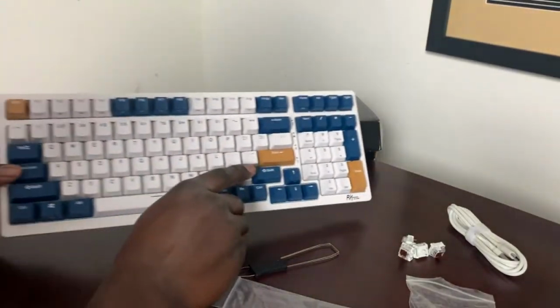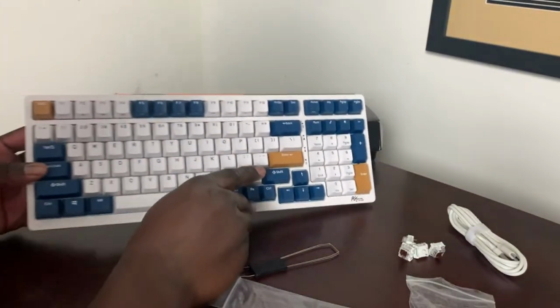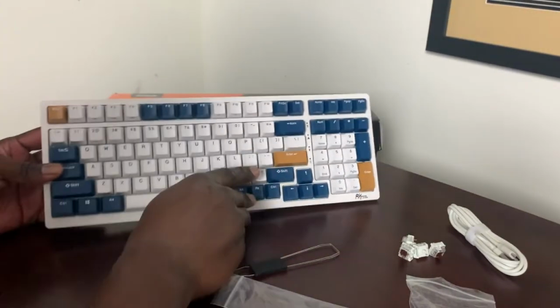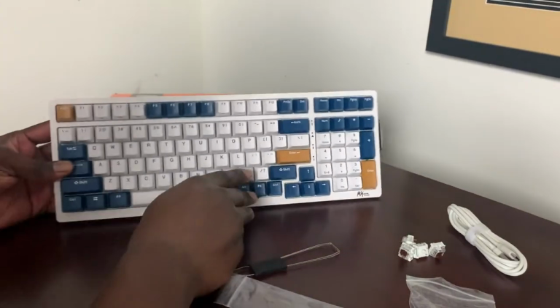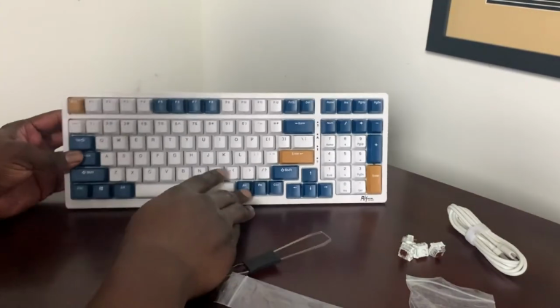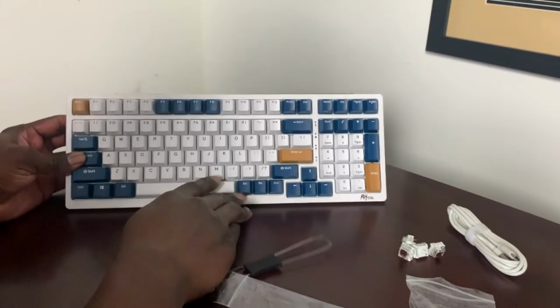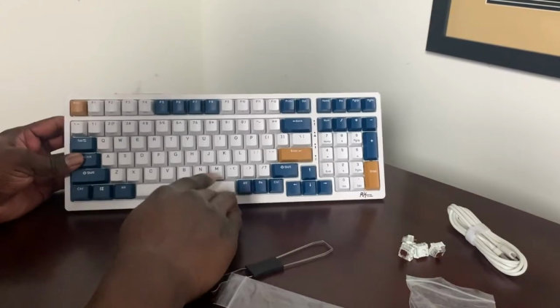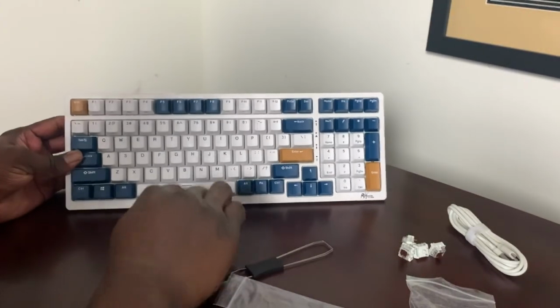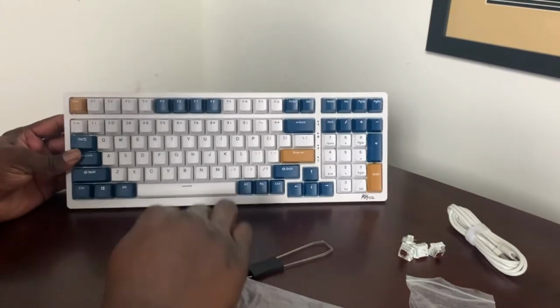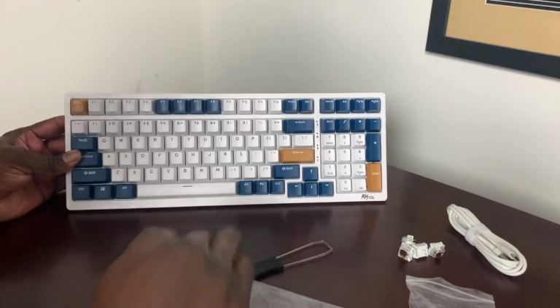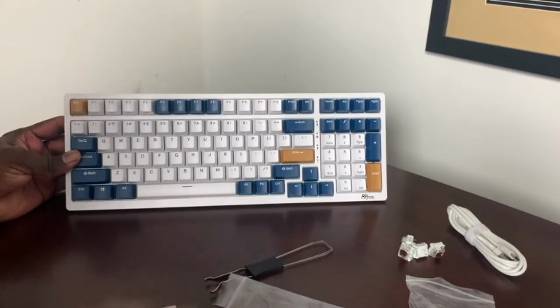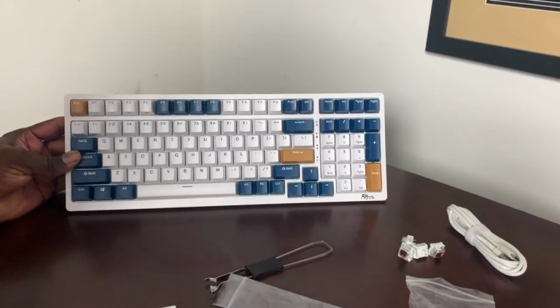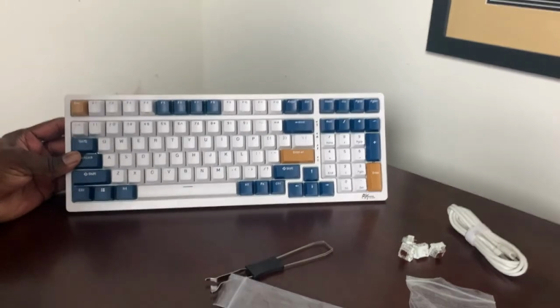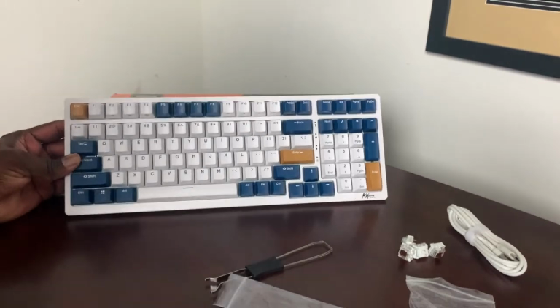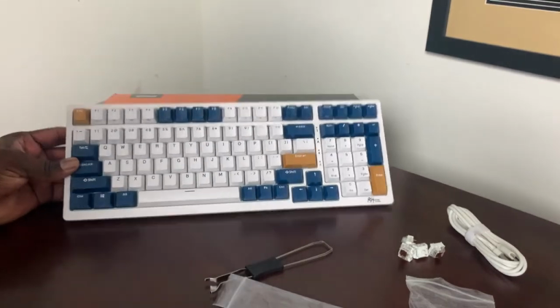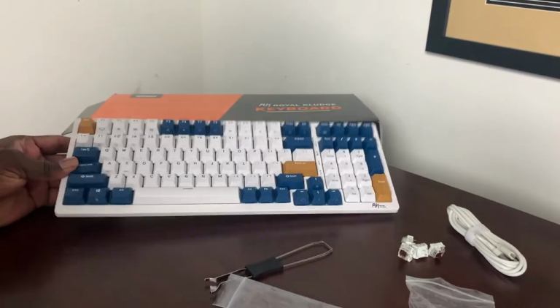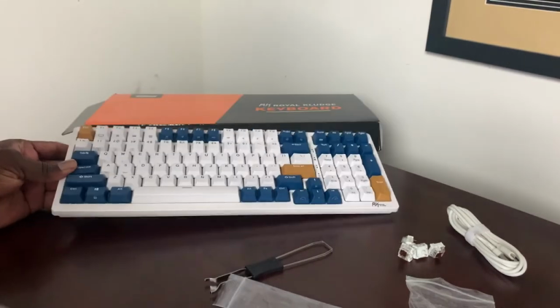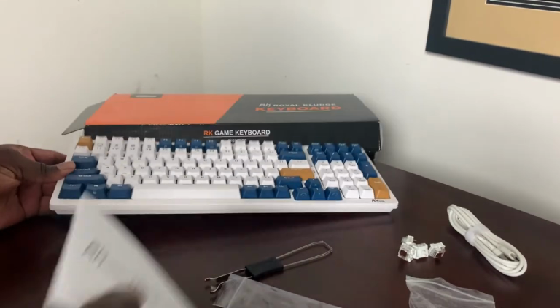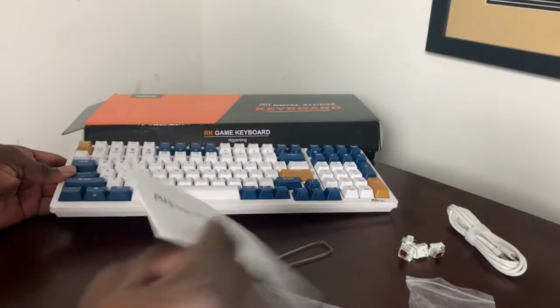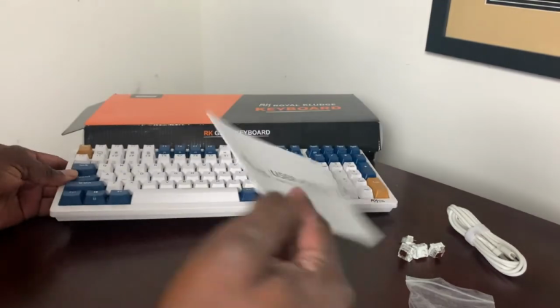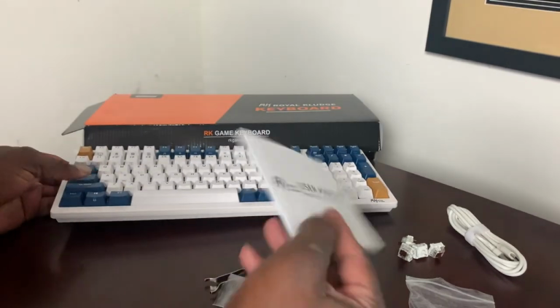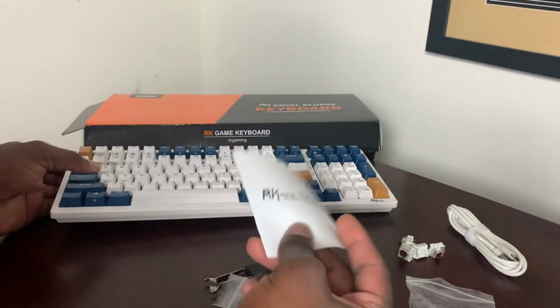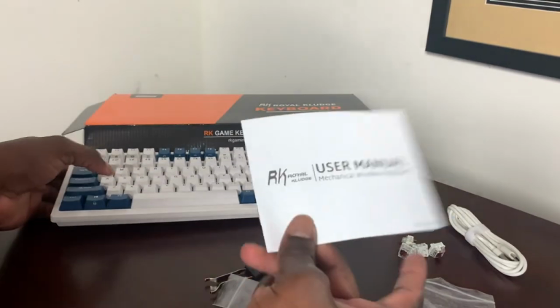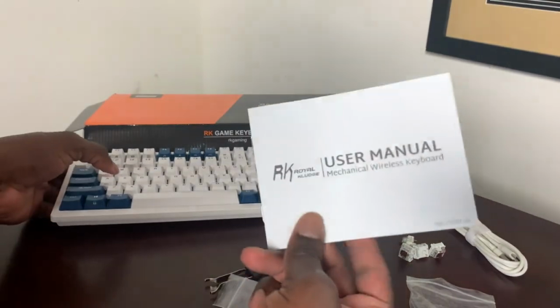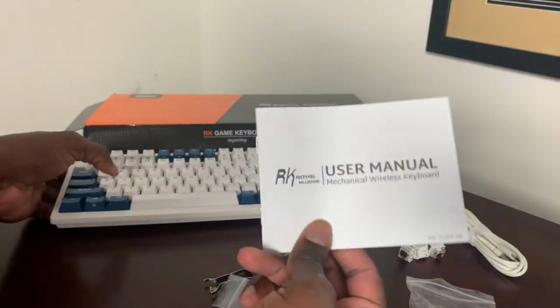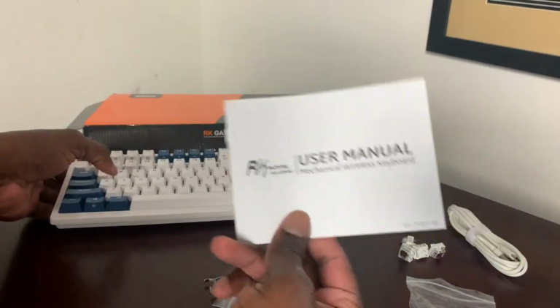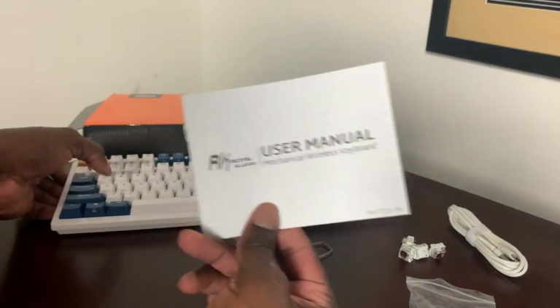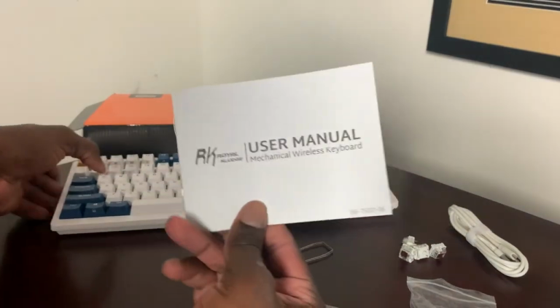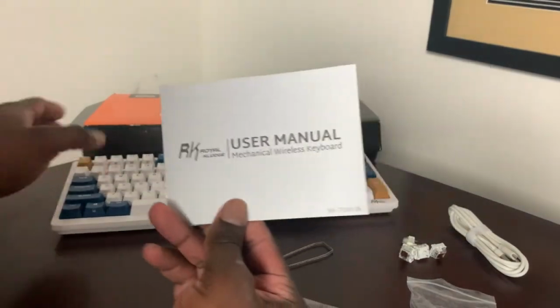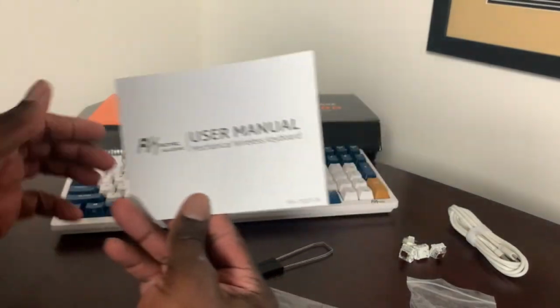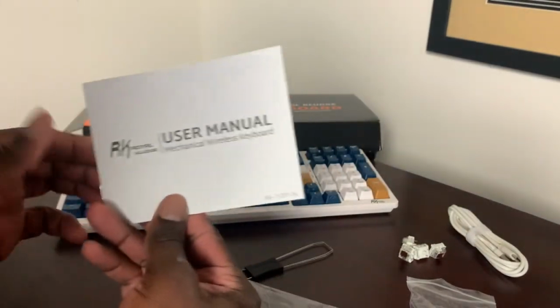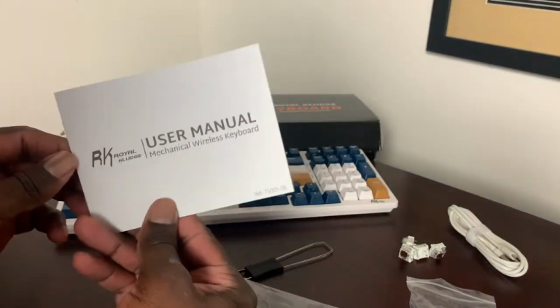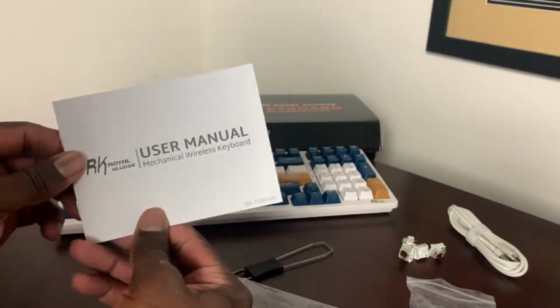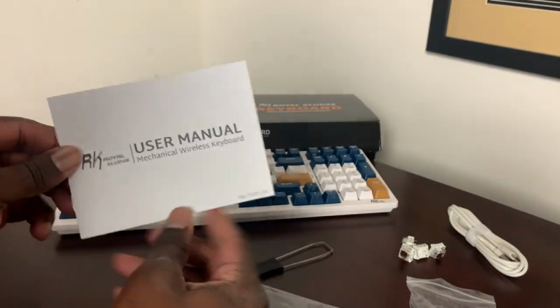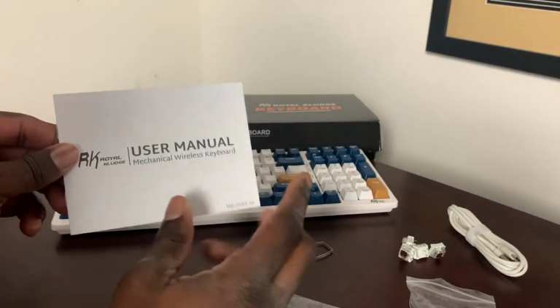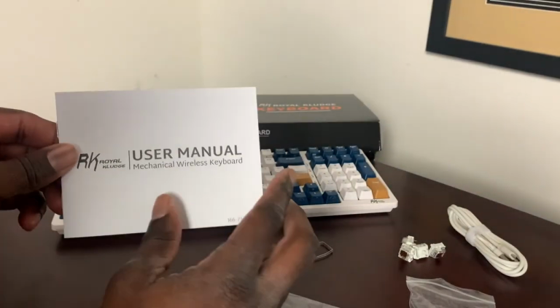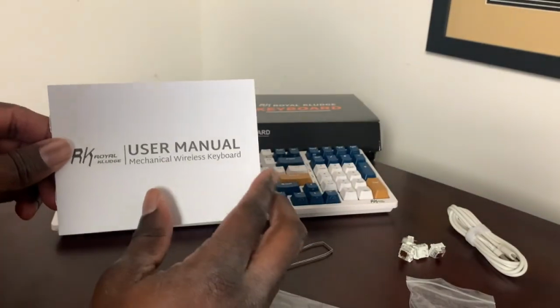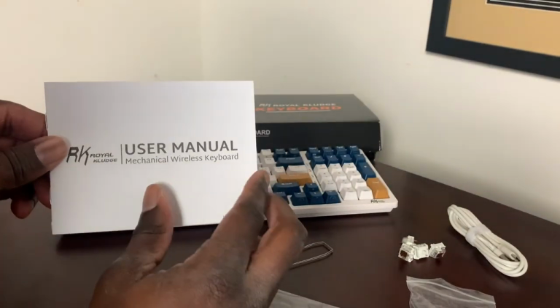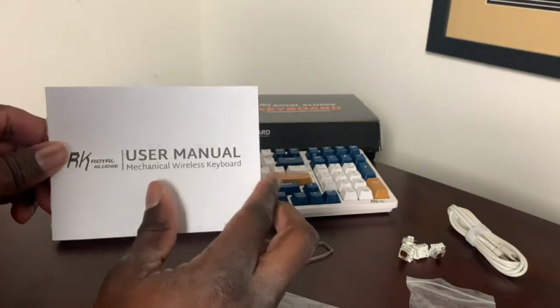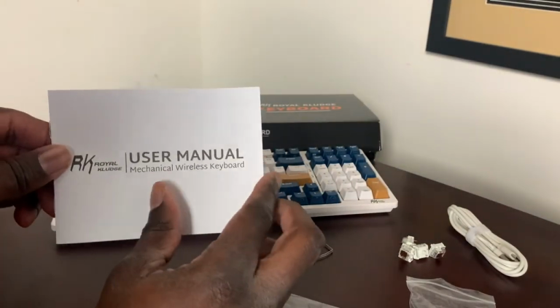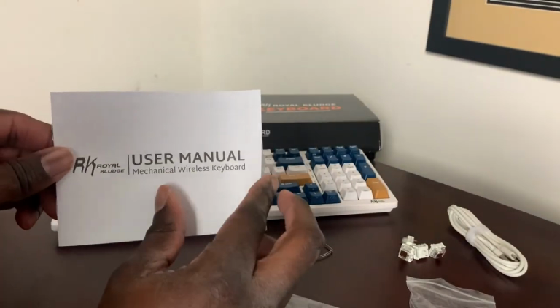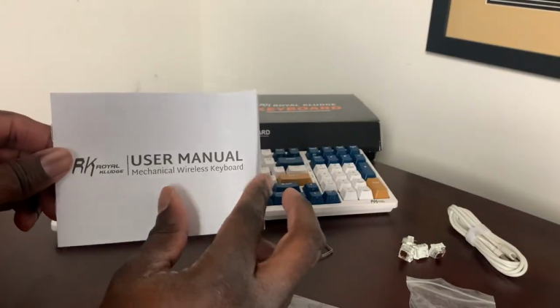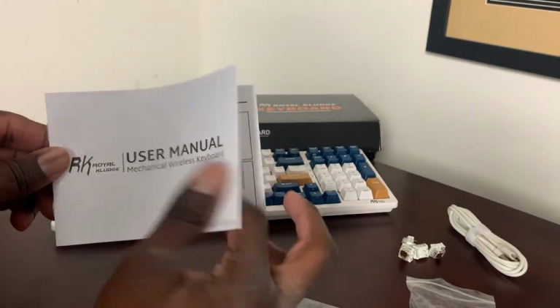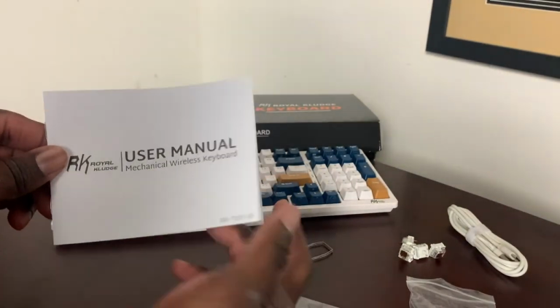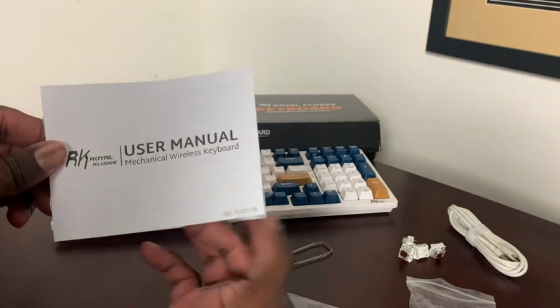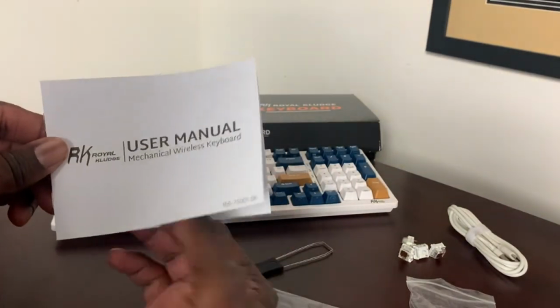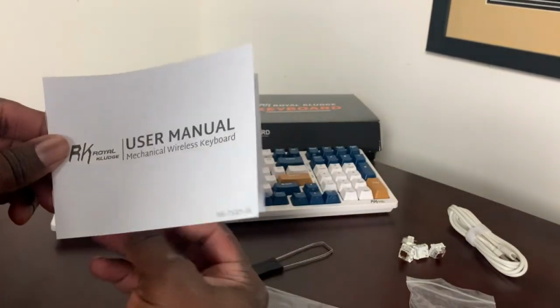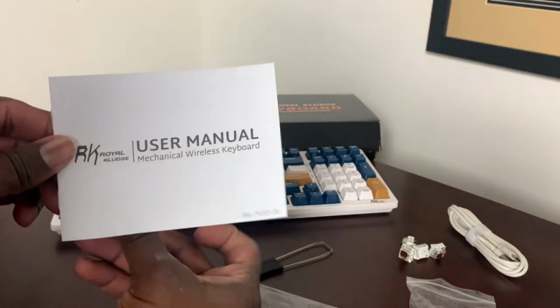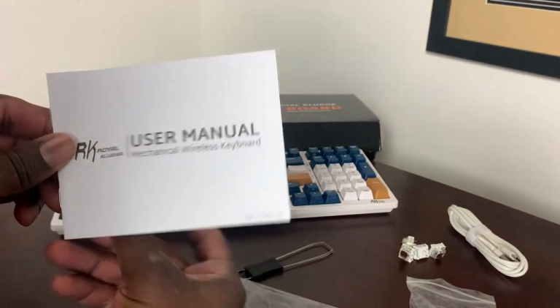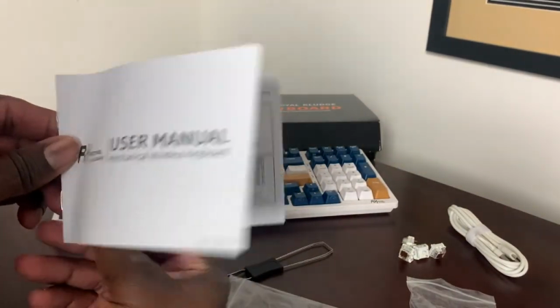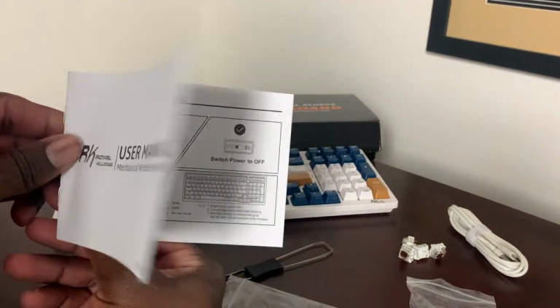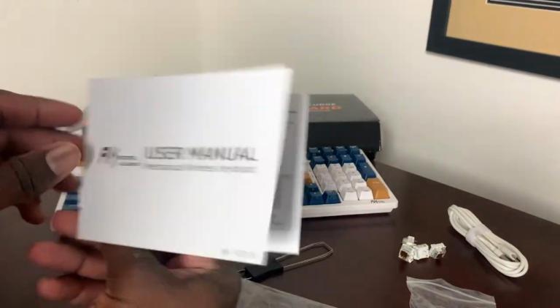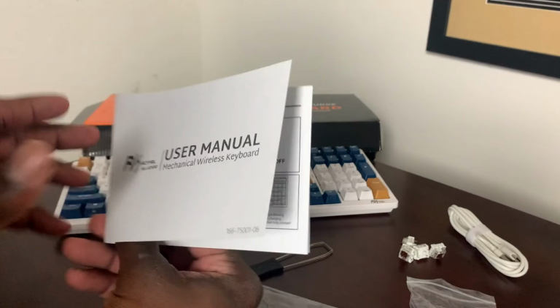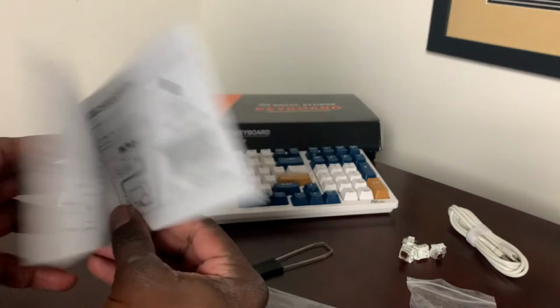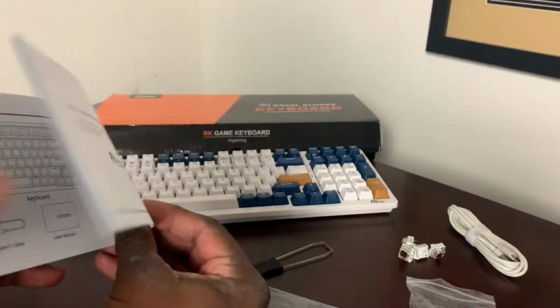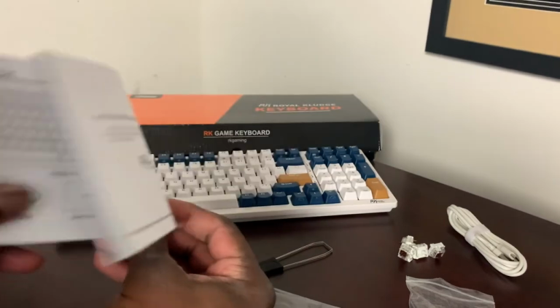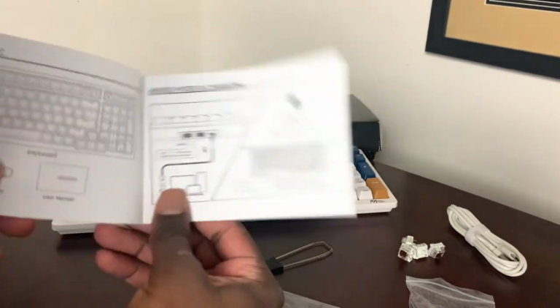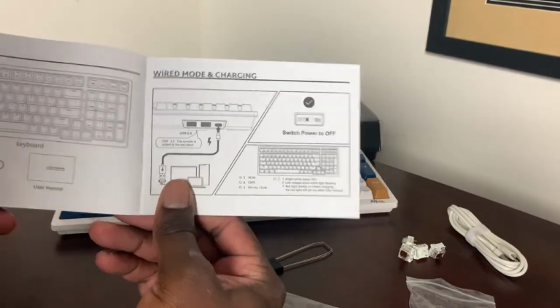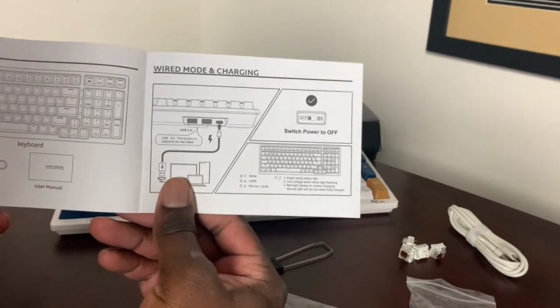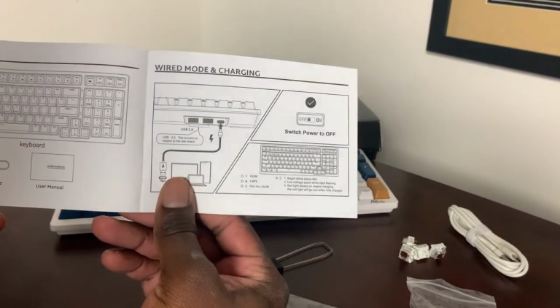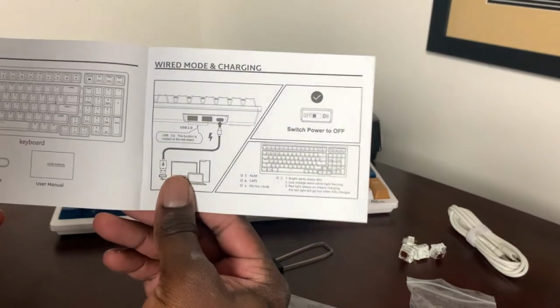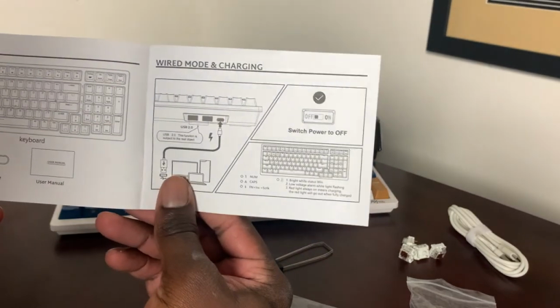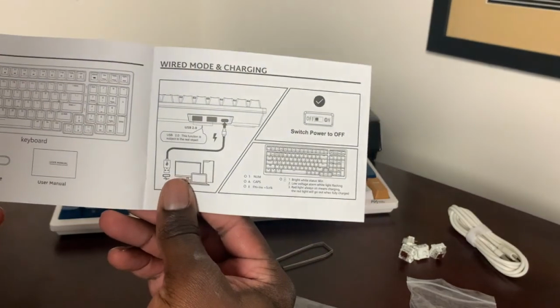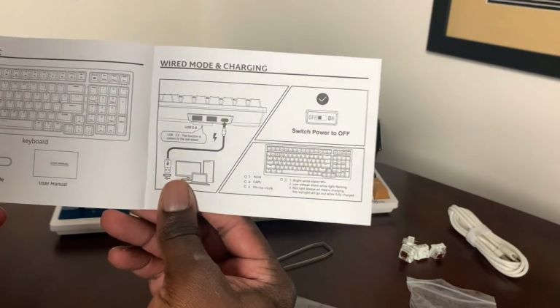Last but not least, we have the user's manual, which will show you how to set it up in the different configurations.